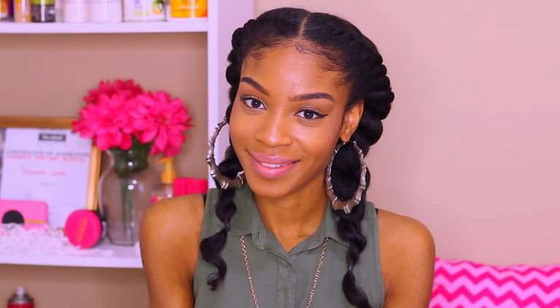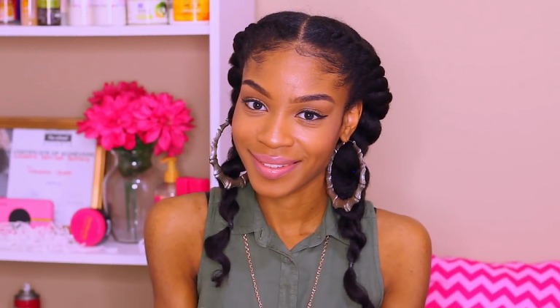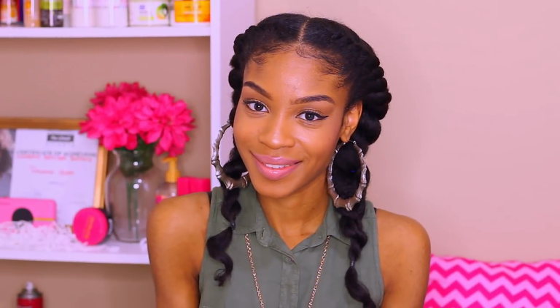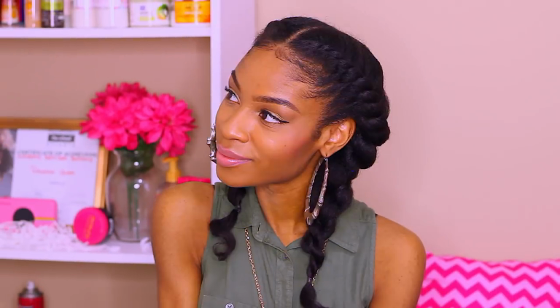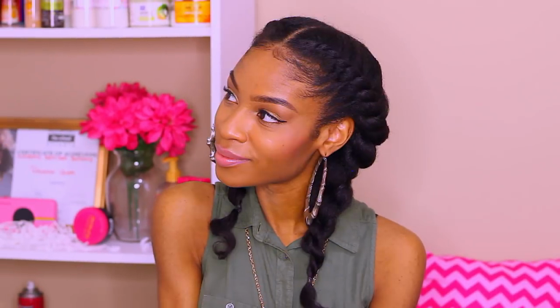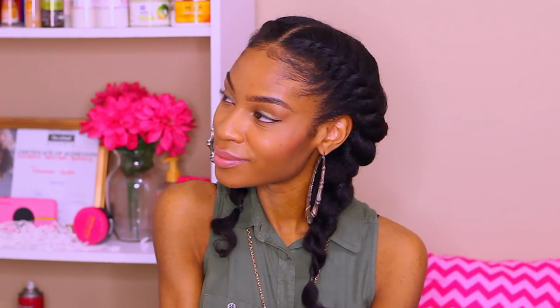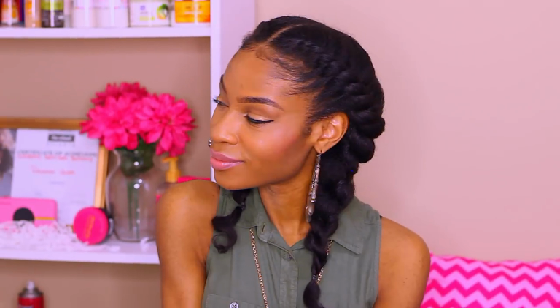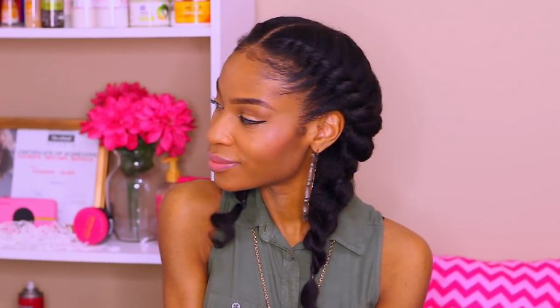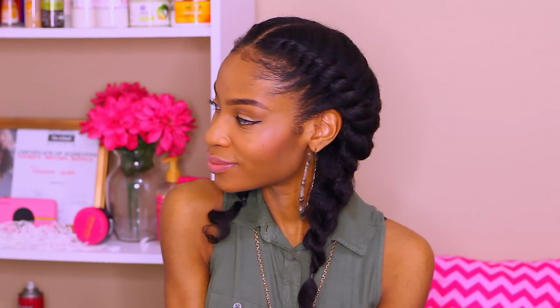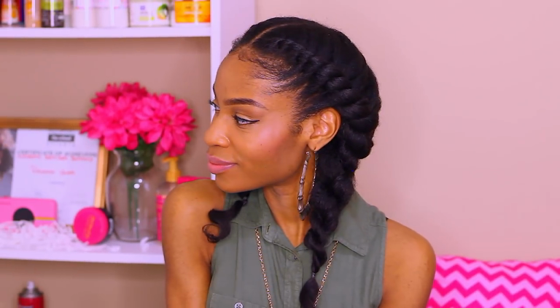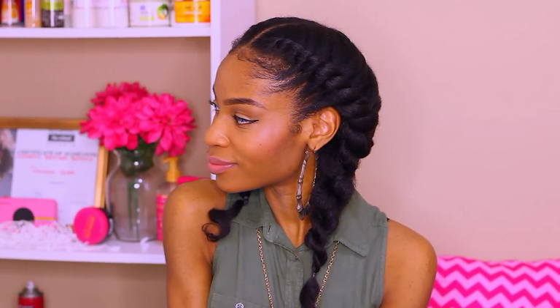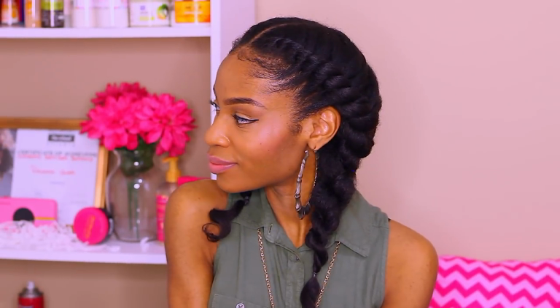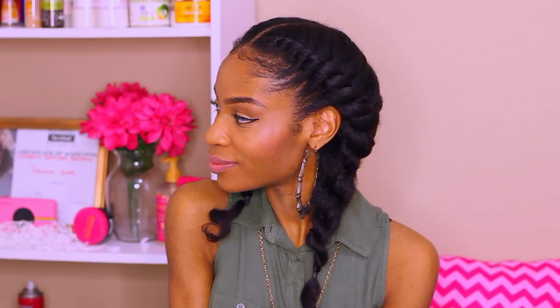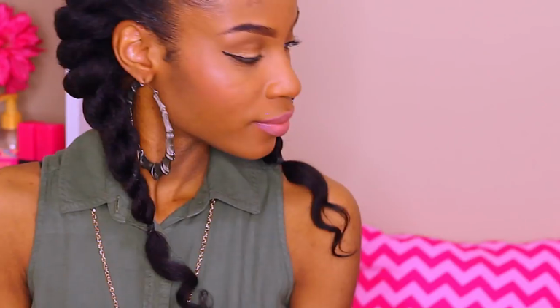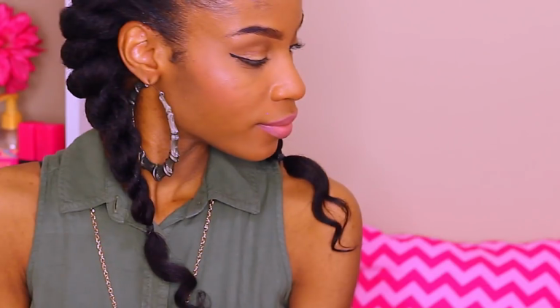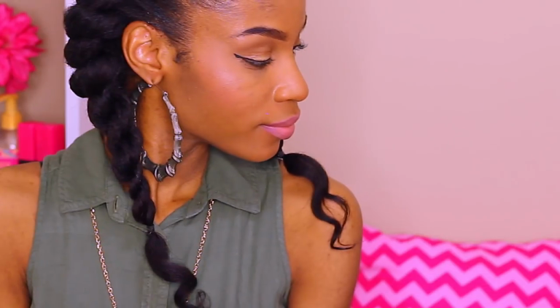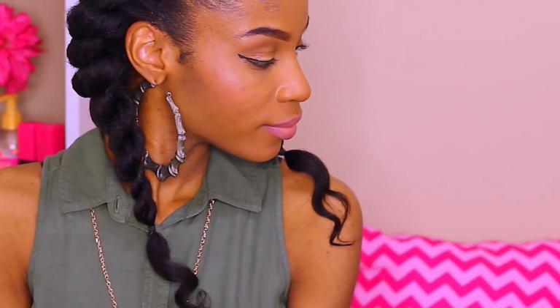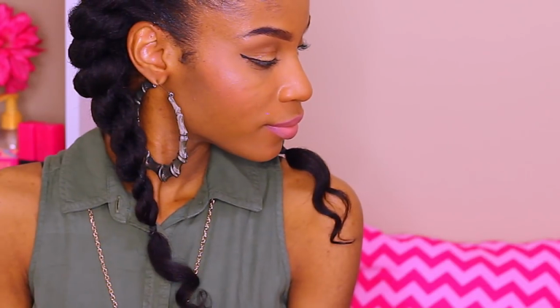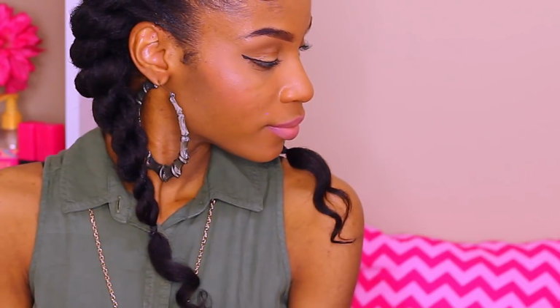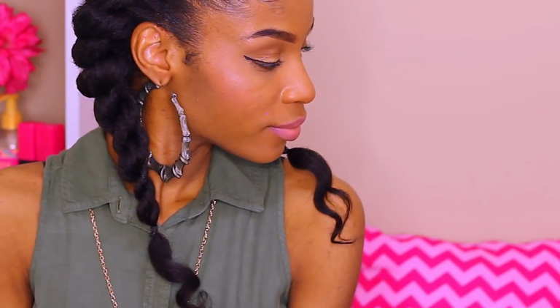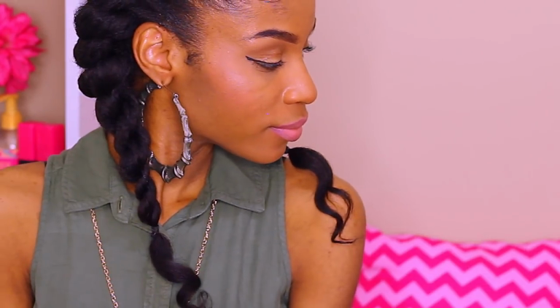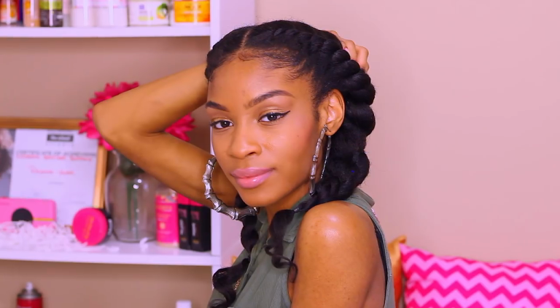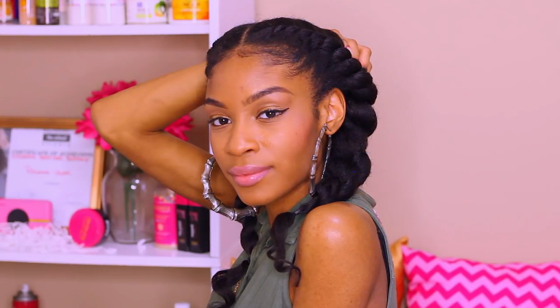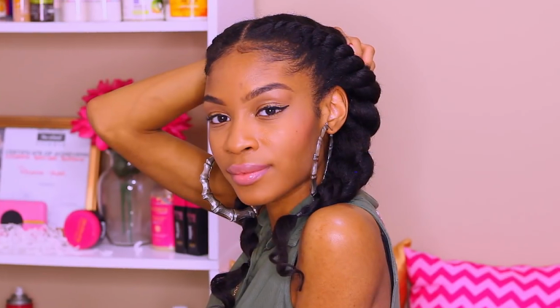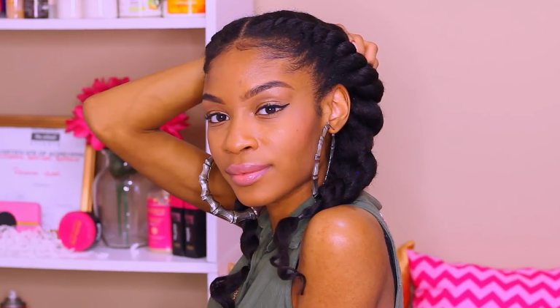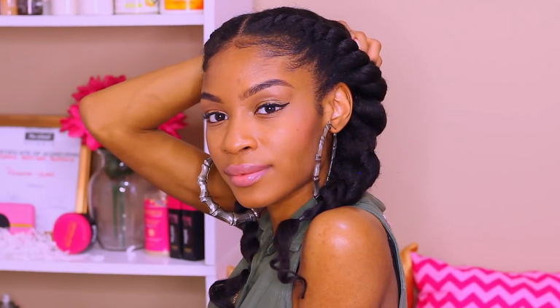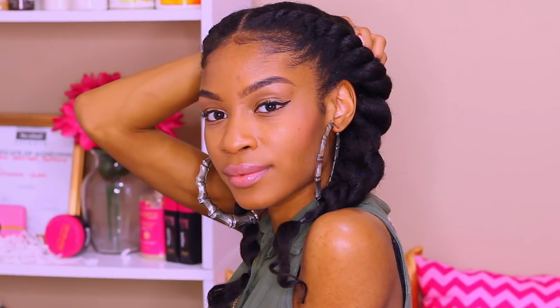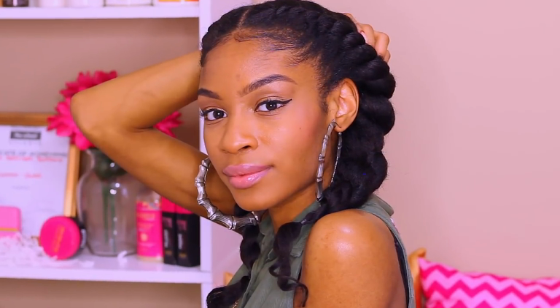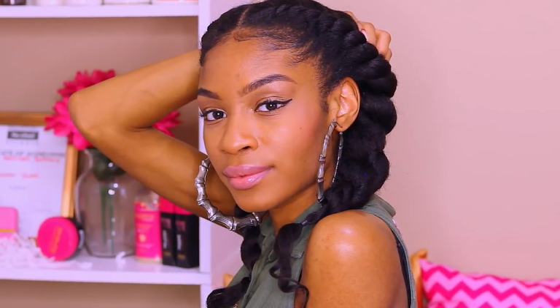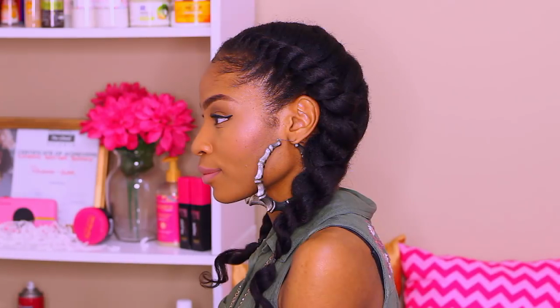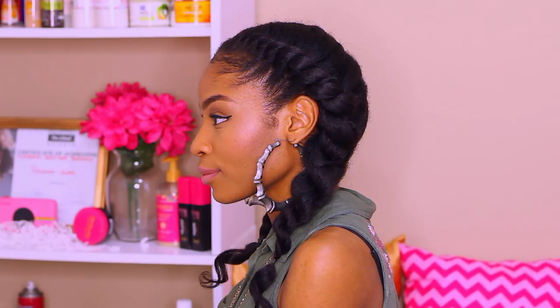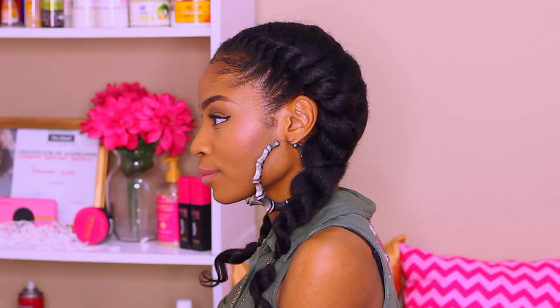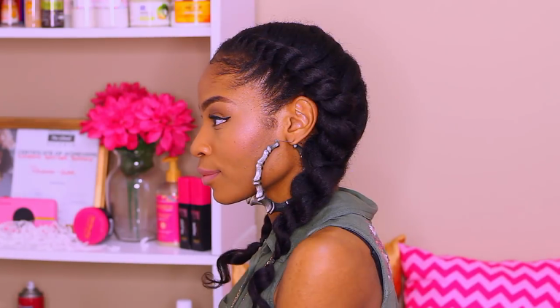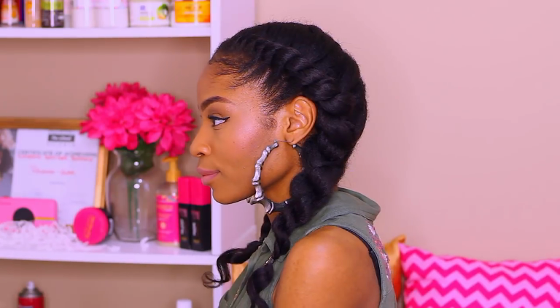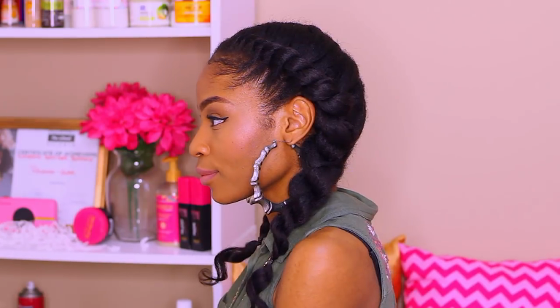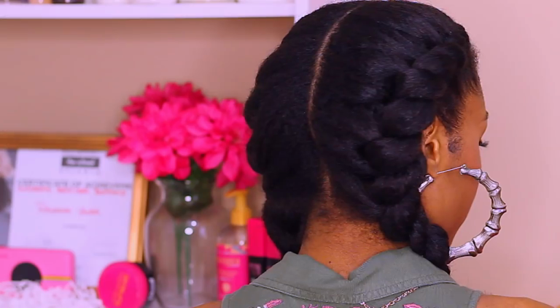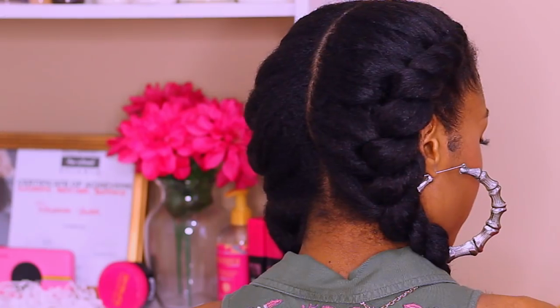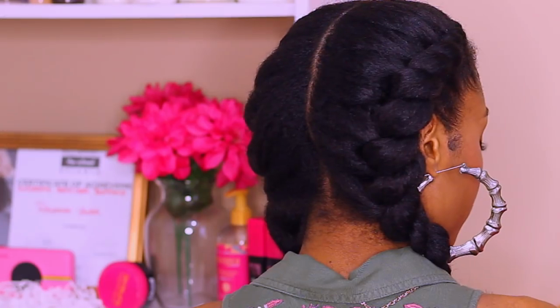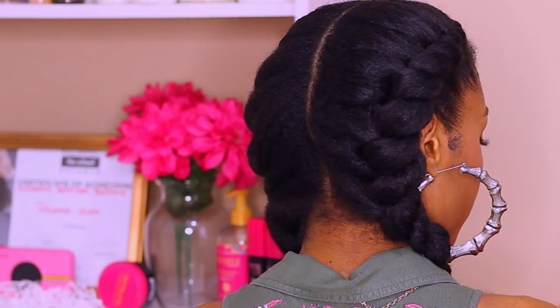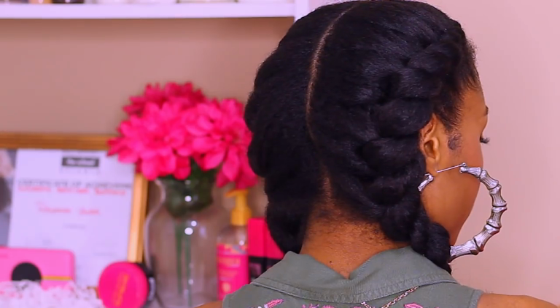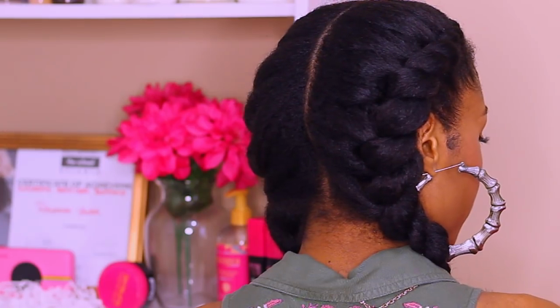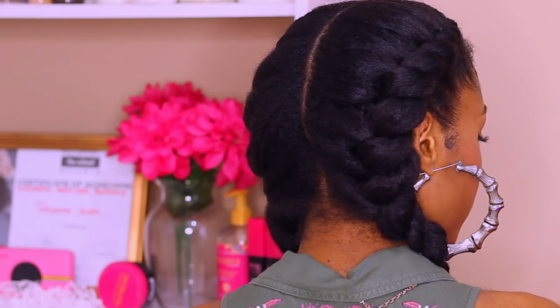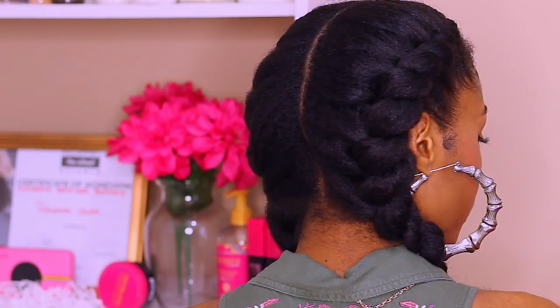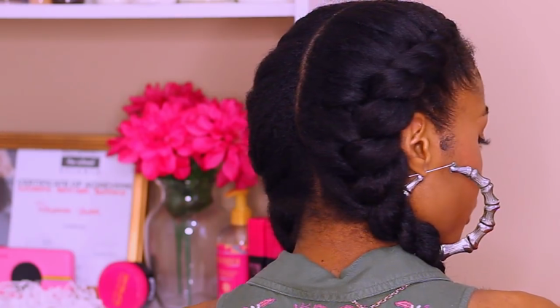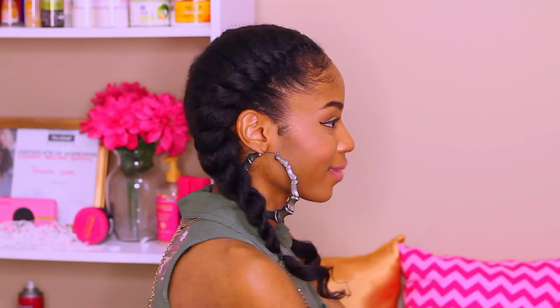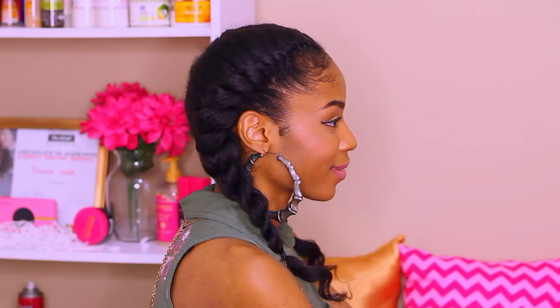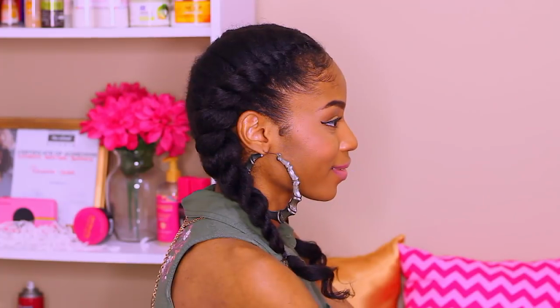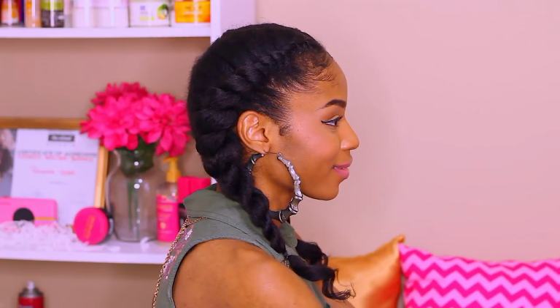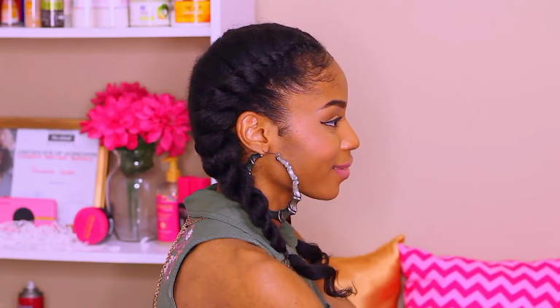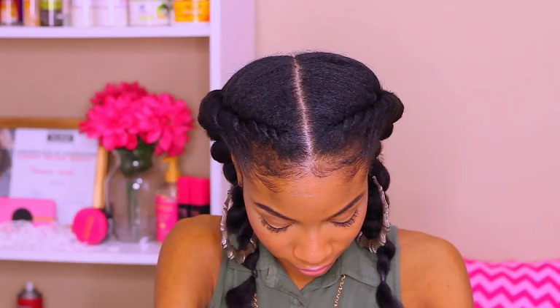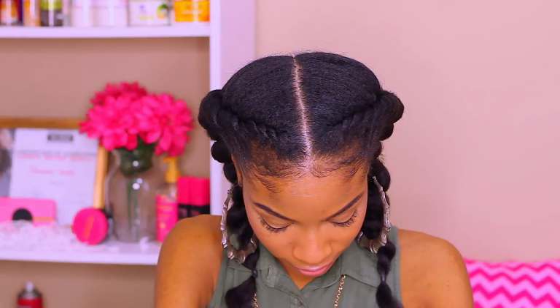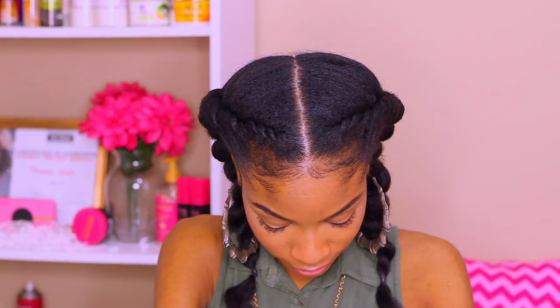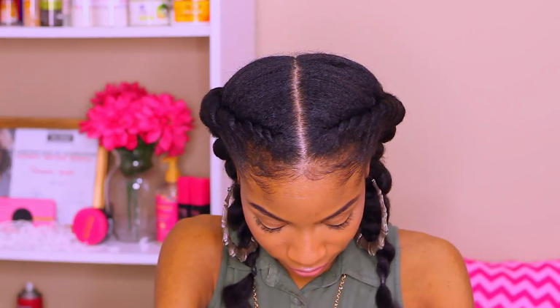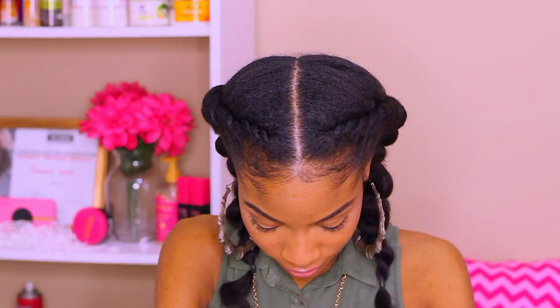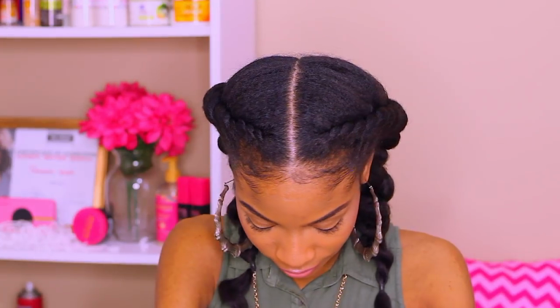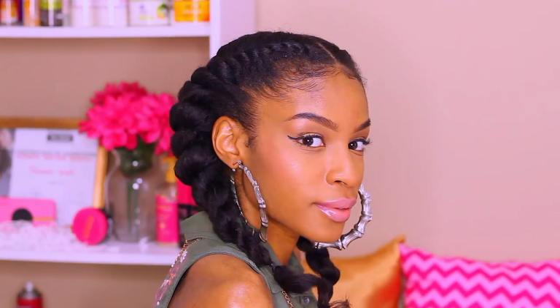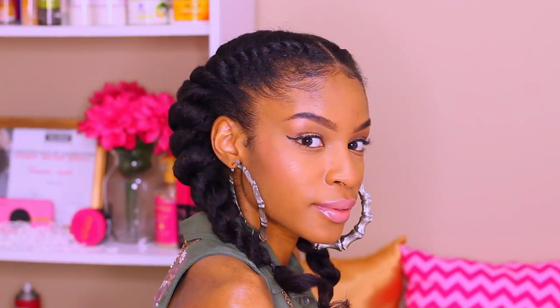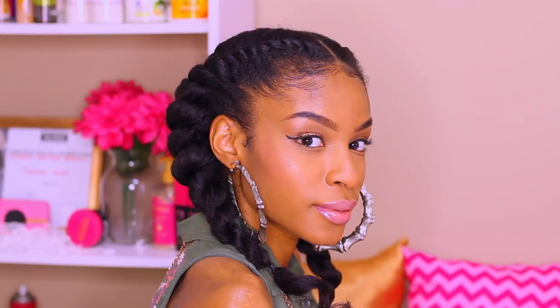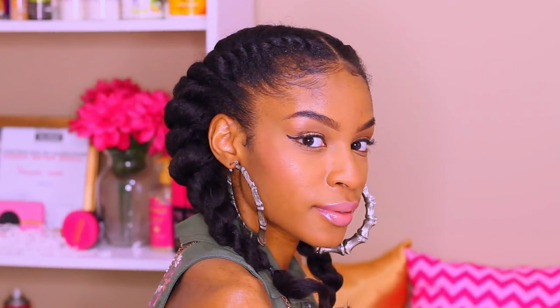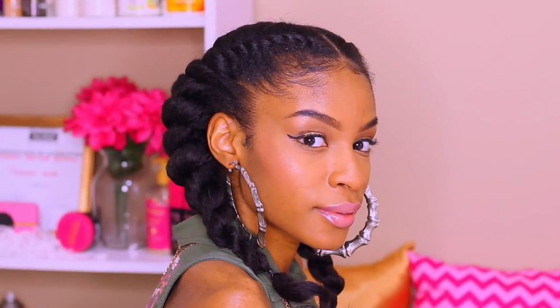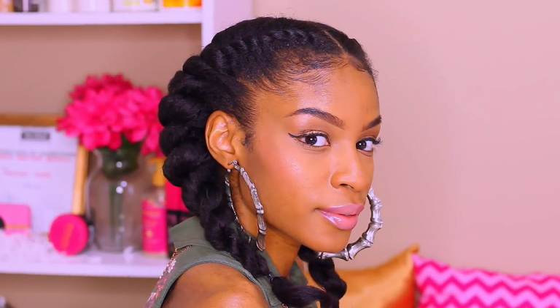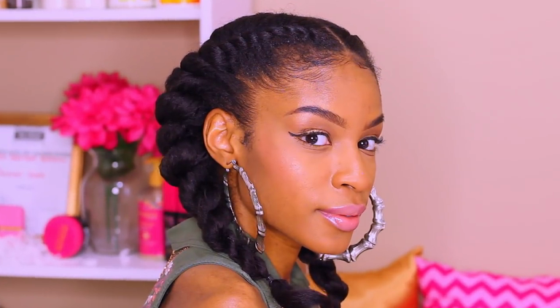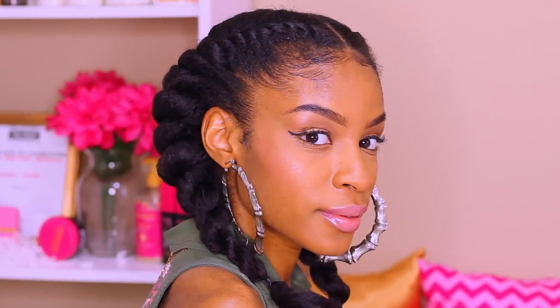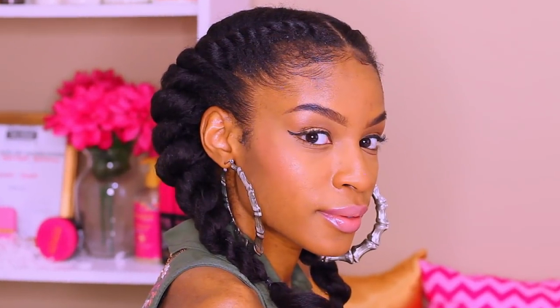Hey curlfriends! Welcome back! In today's tutorial, I'm going to show you guys how to create these jumbo flat twists with clip-ins.